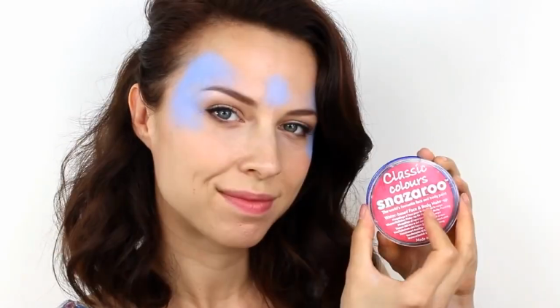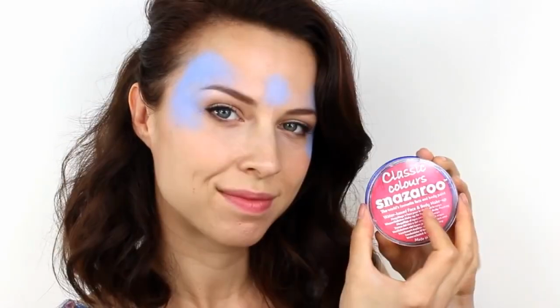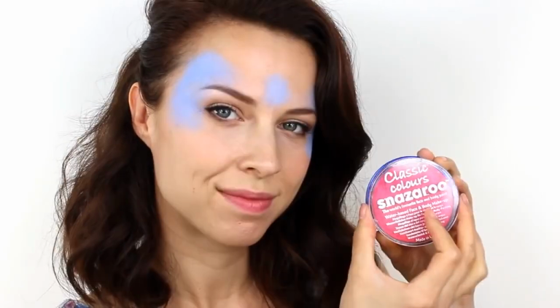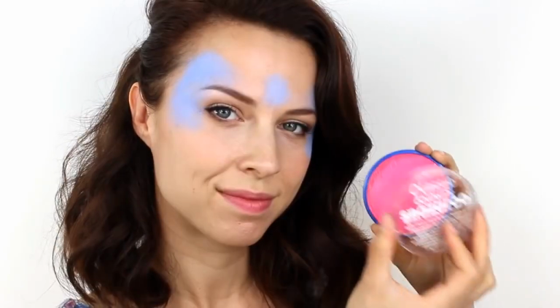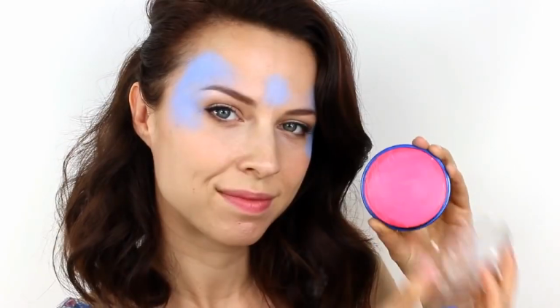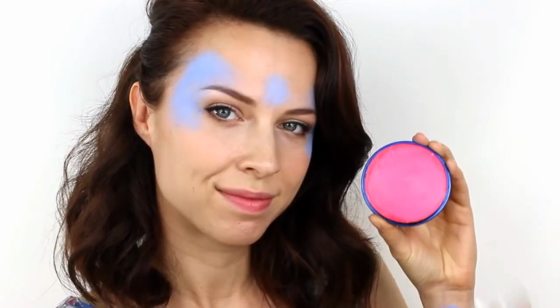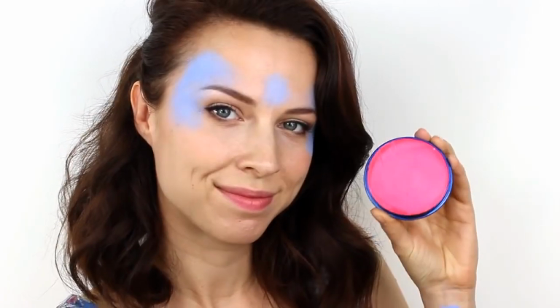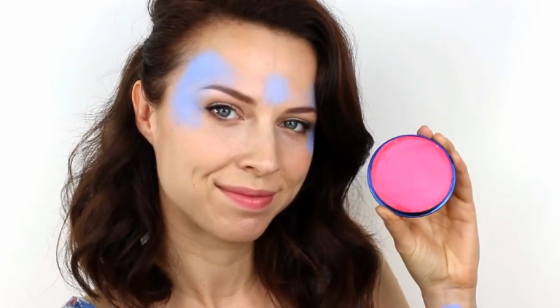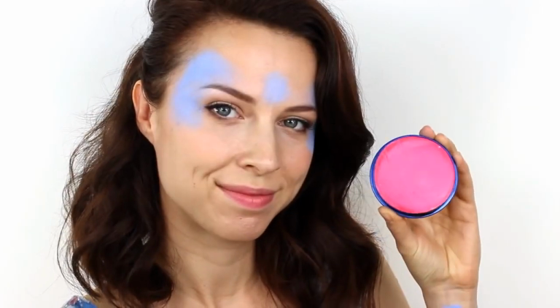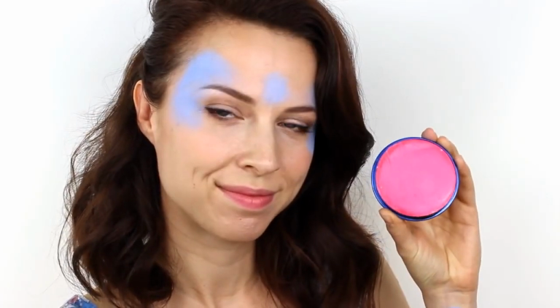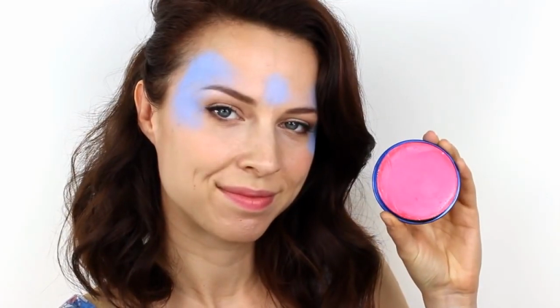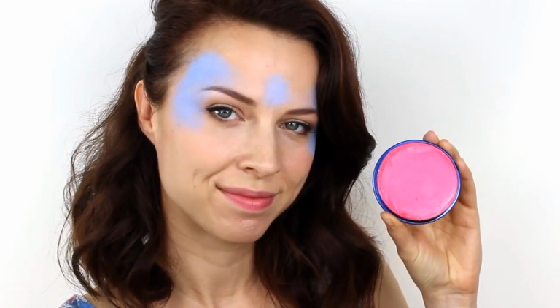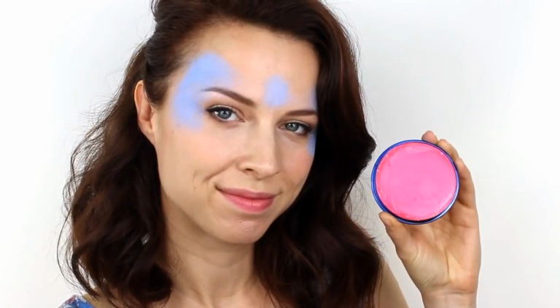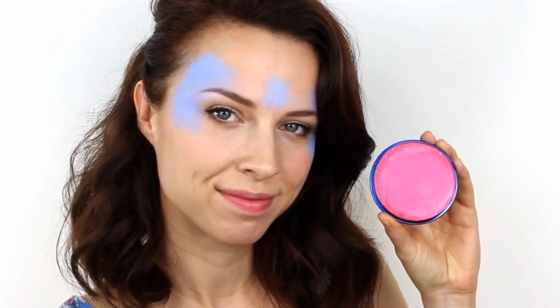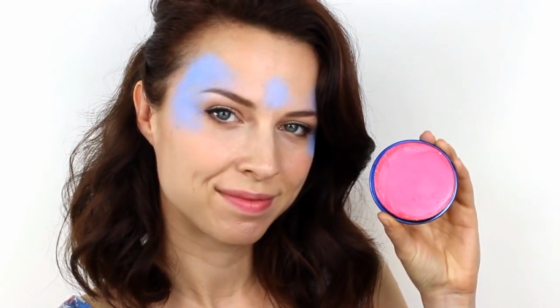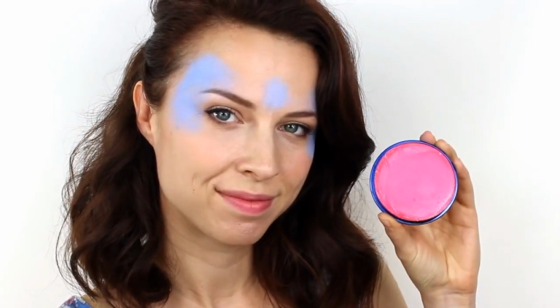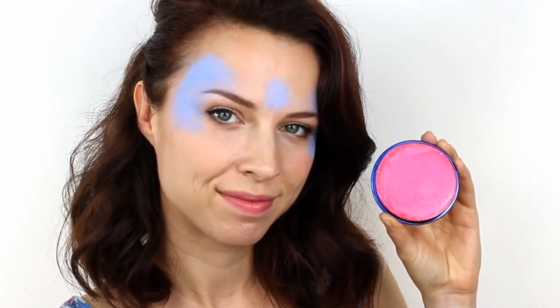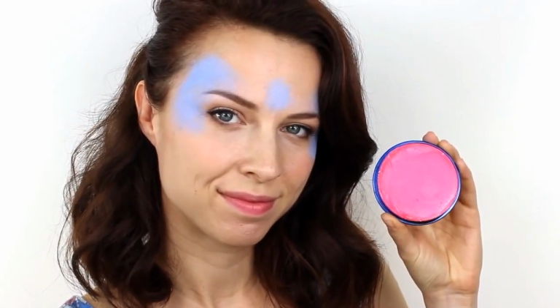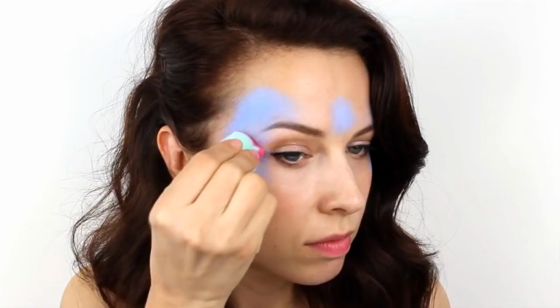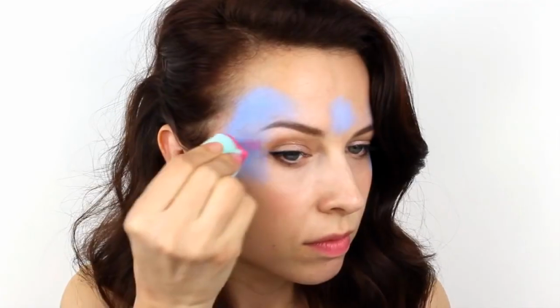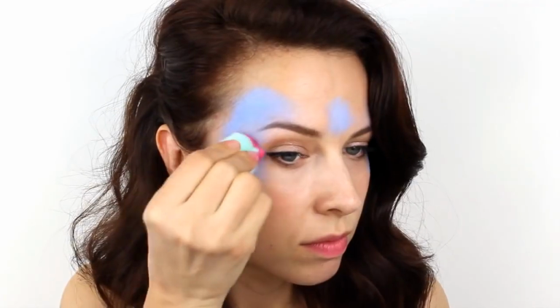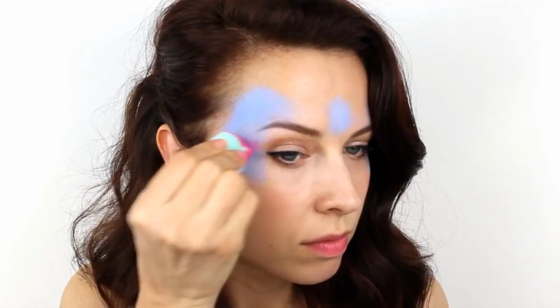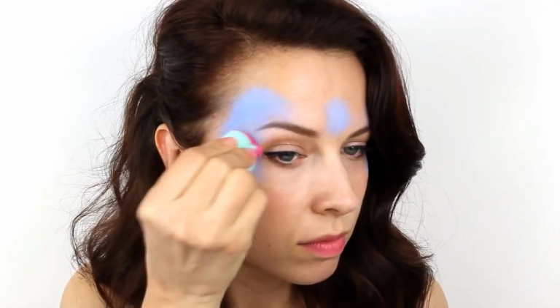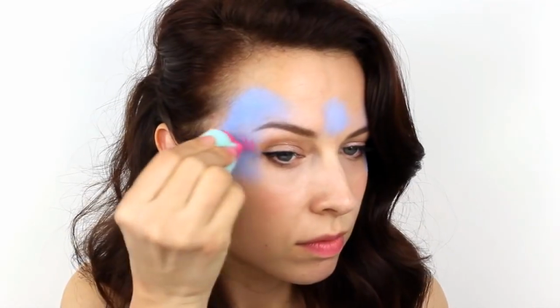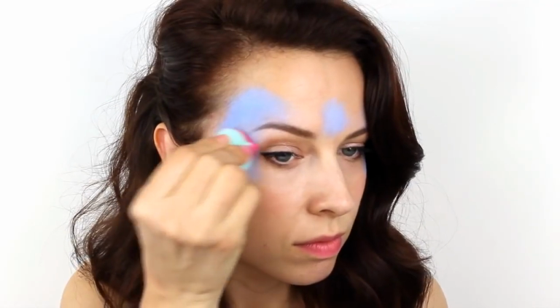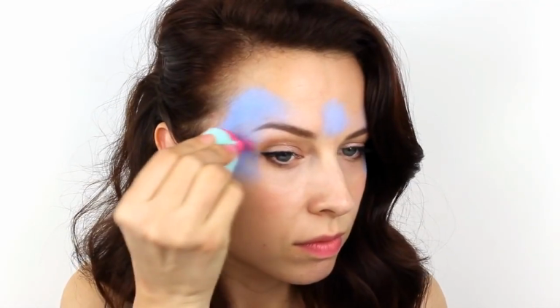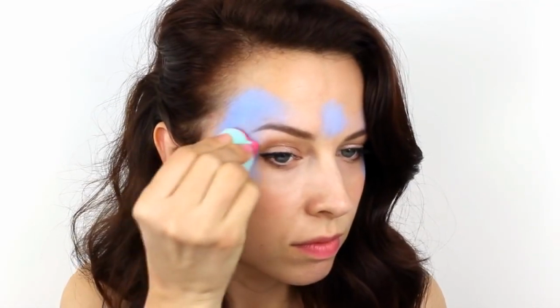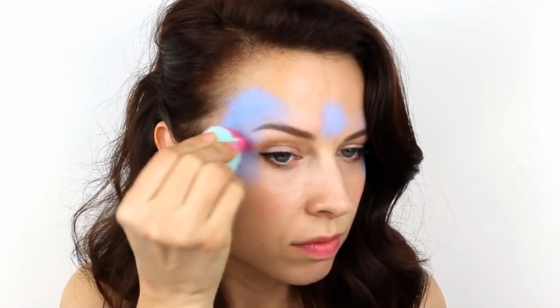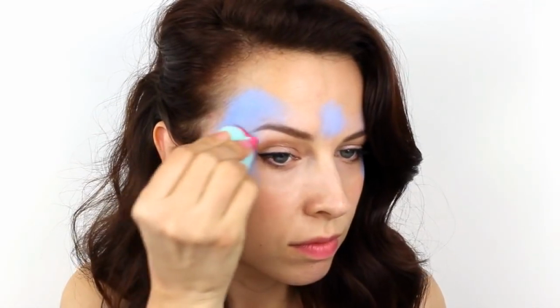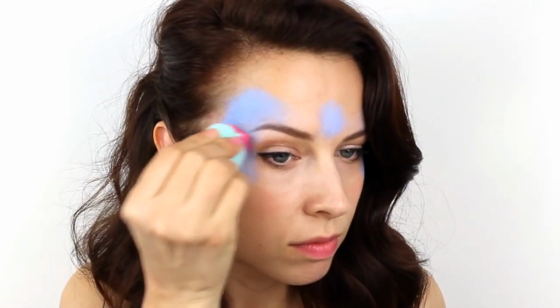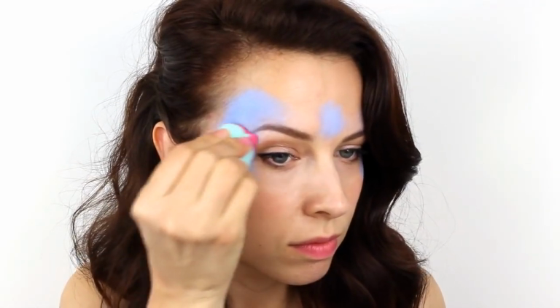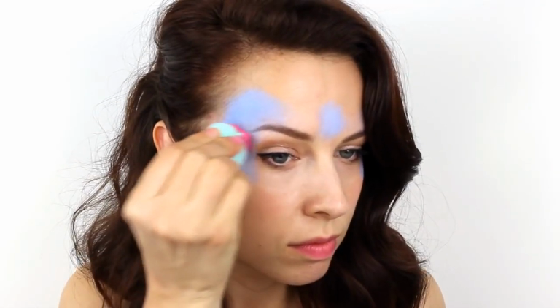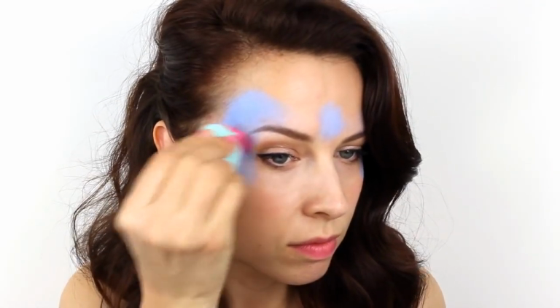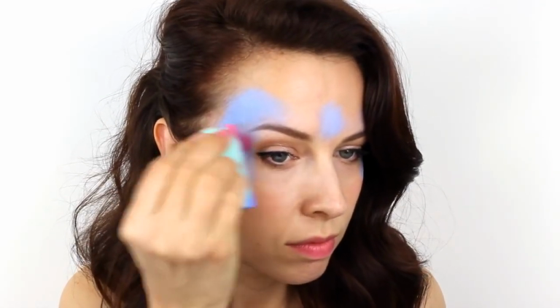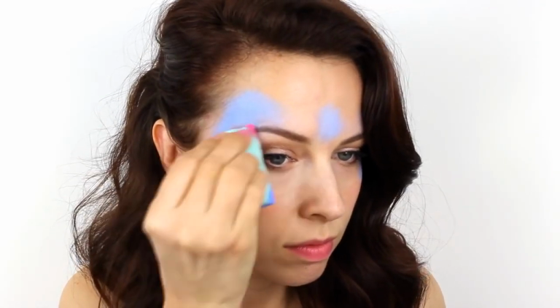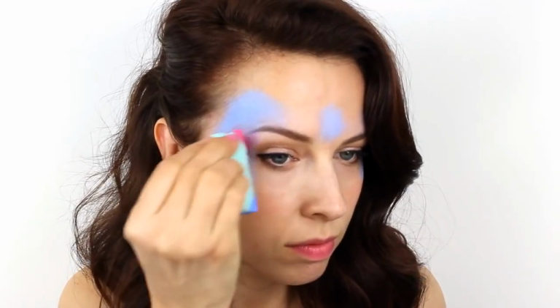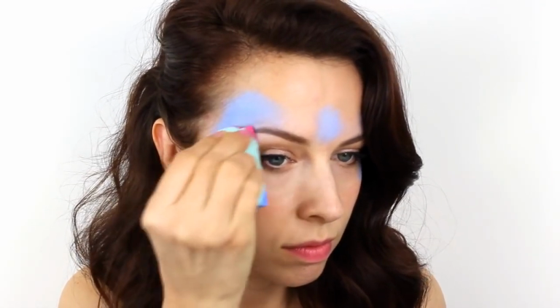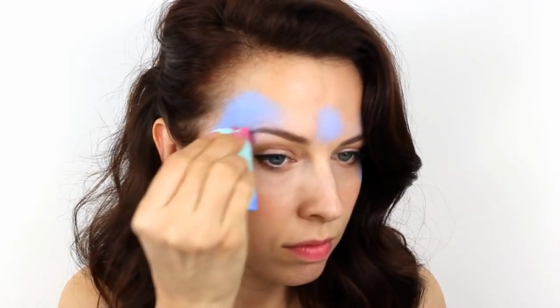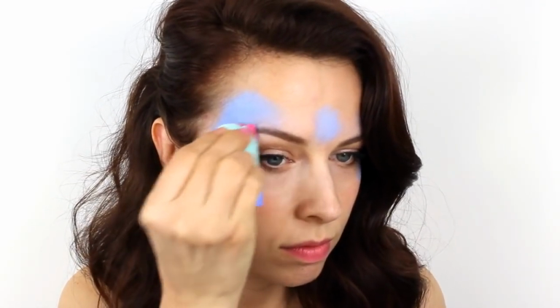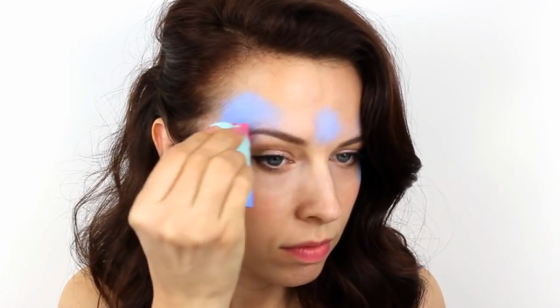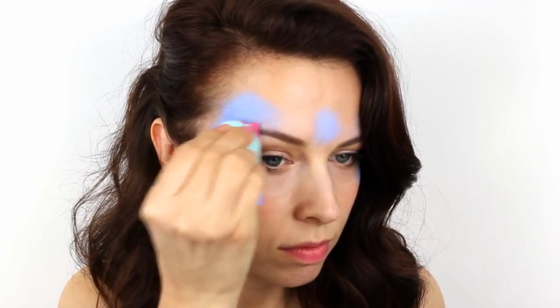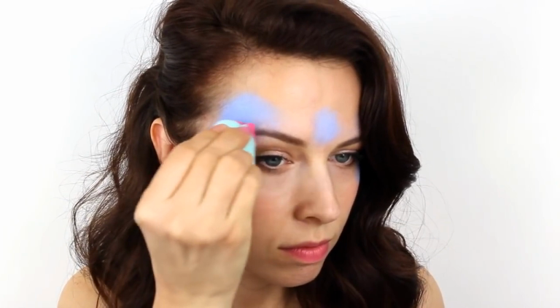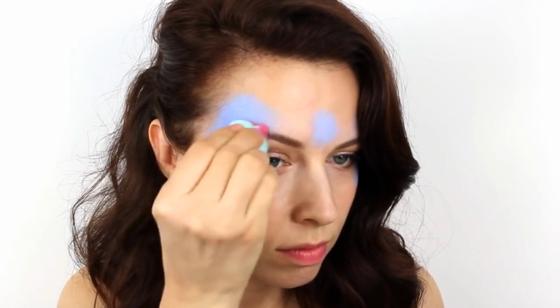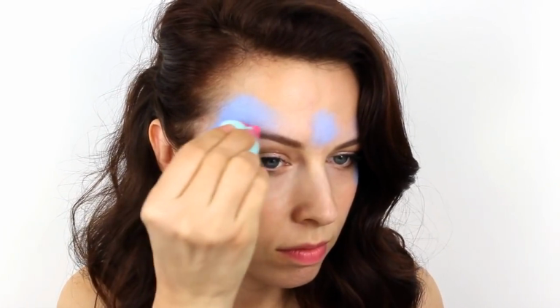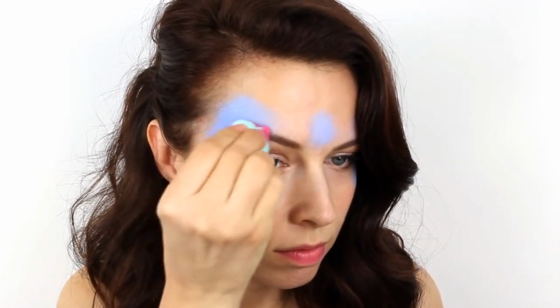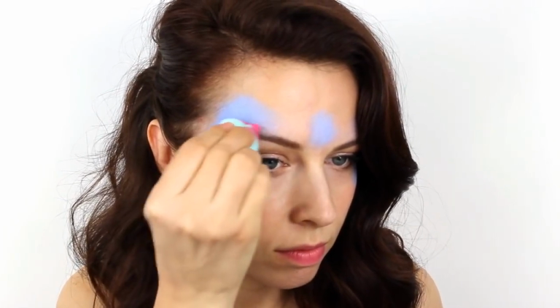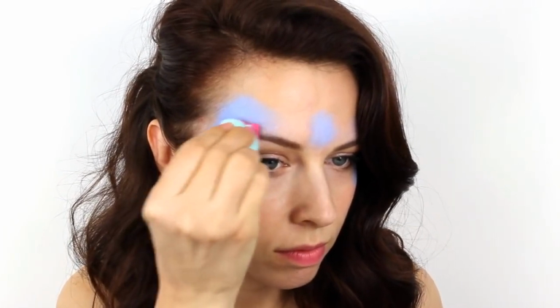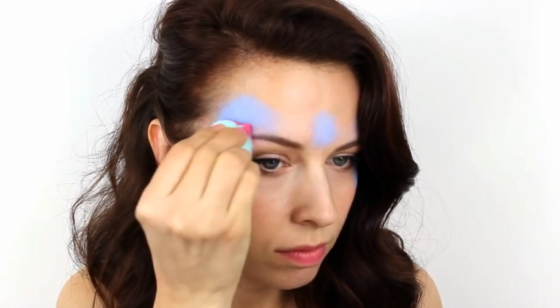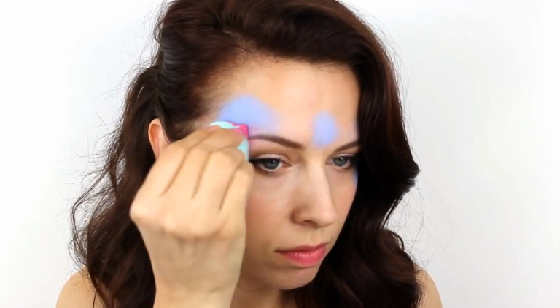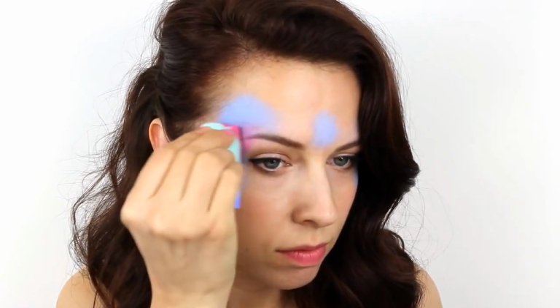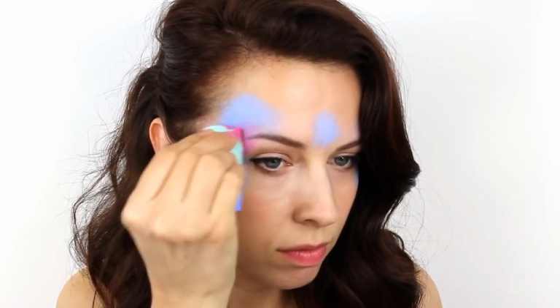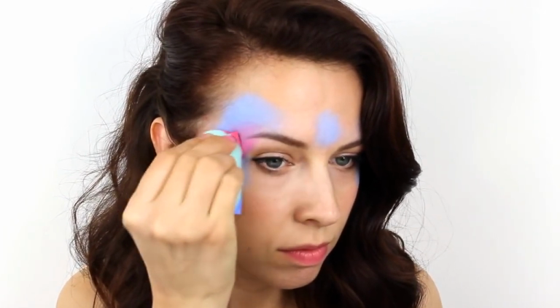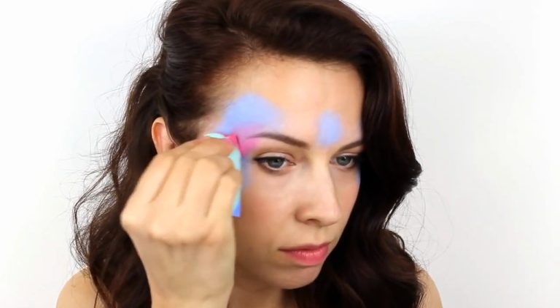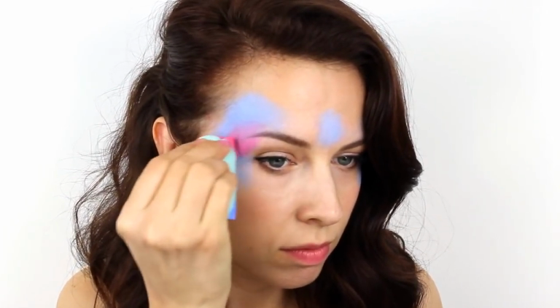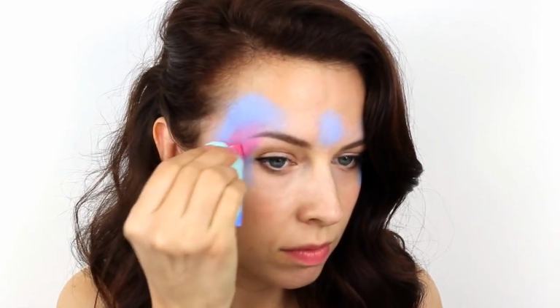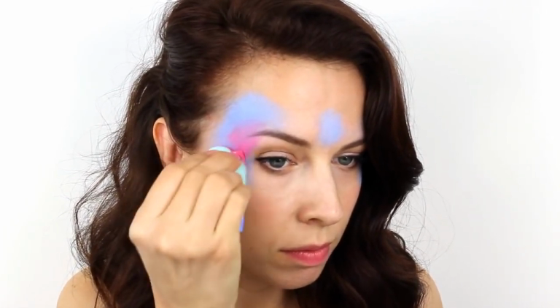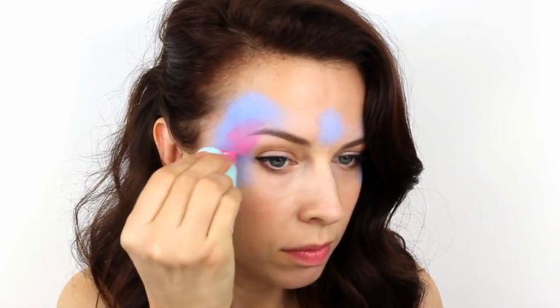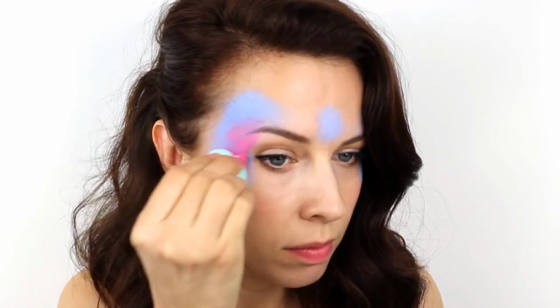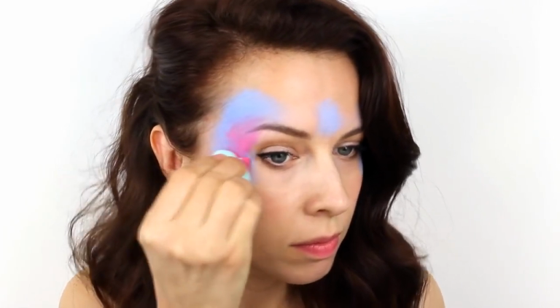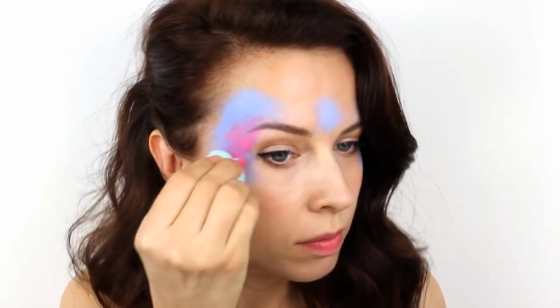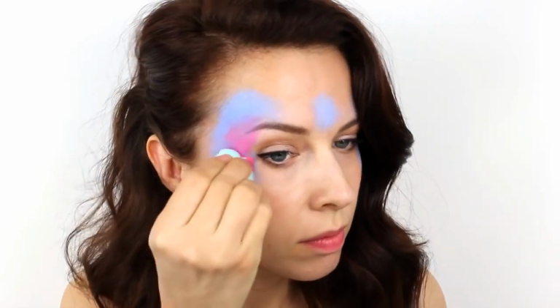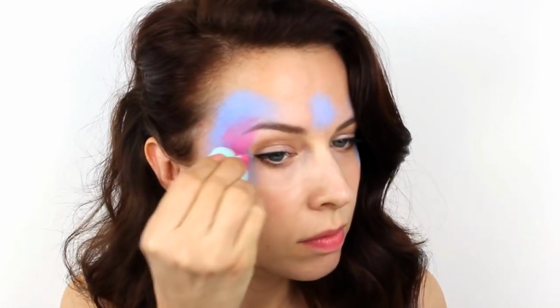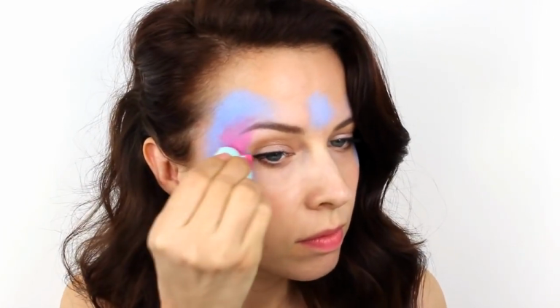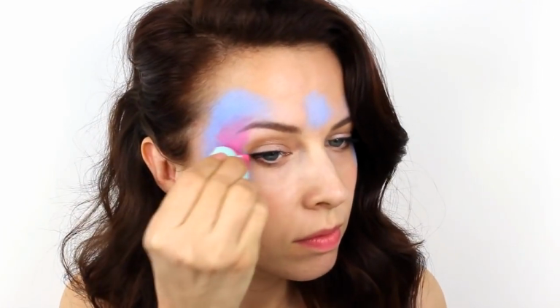Next, take a fuchsia pink colour and apply this directly over the top of the blue, but do be careful not to completely cover all of the colour underneath.